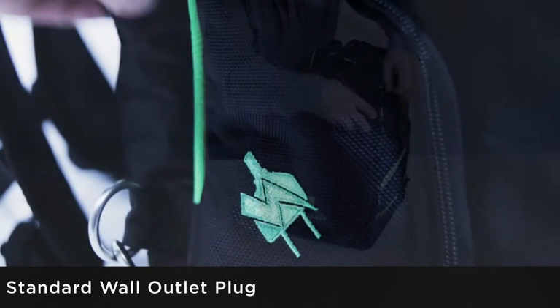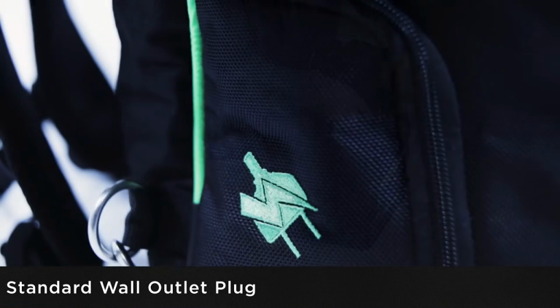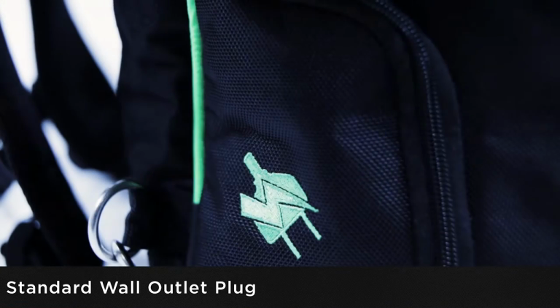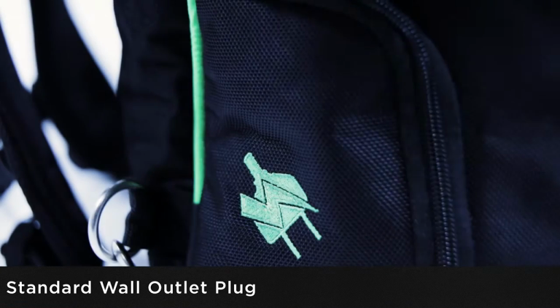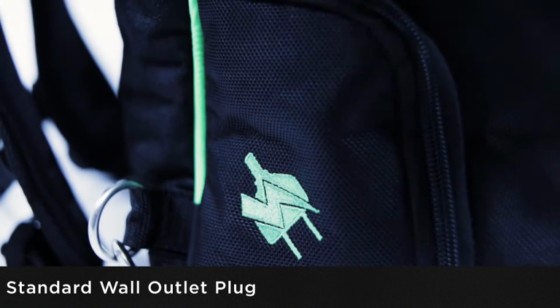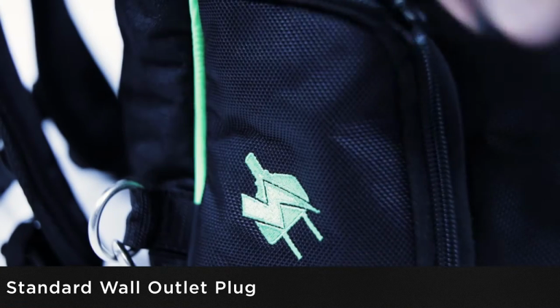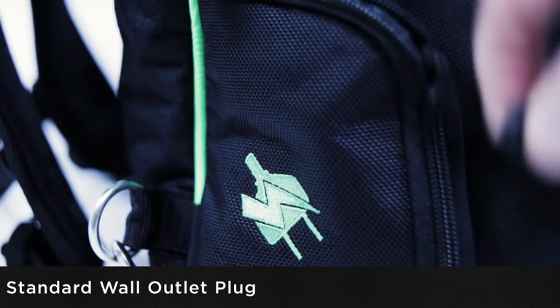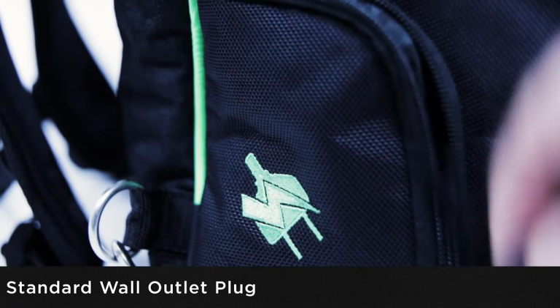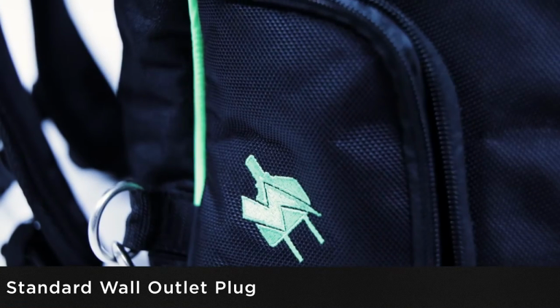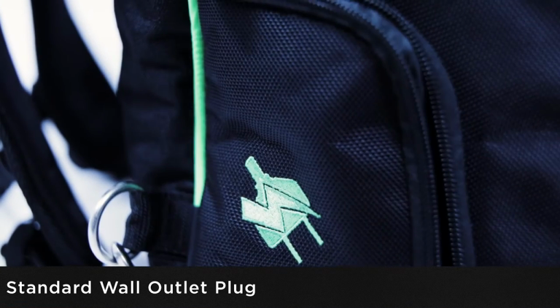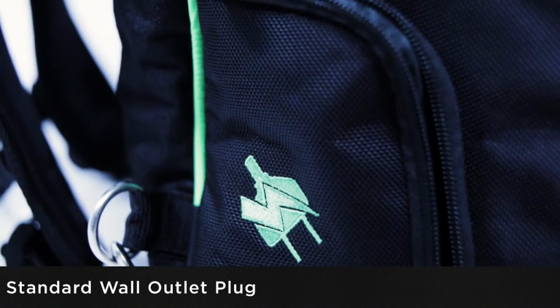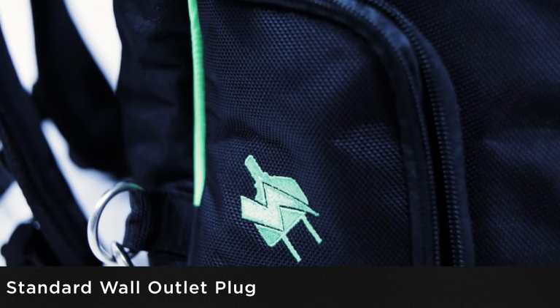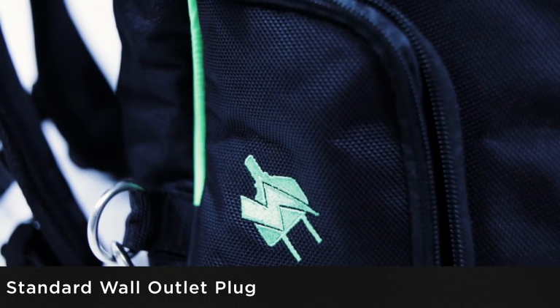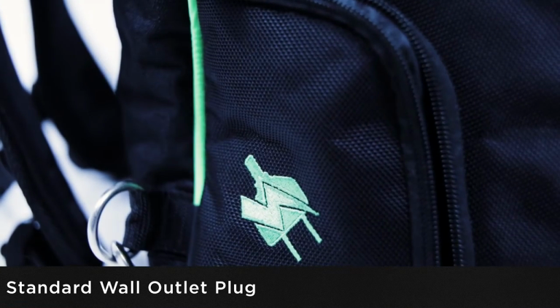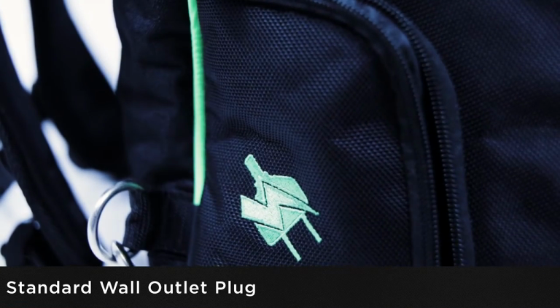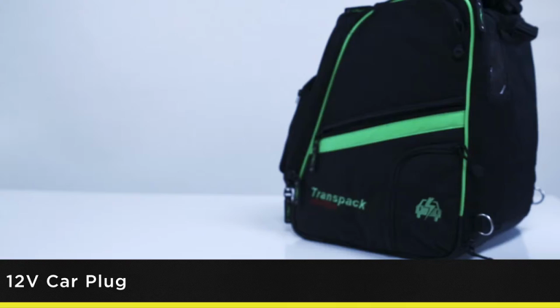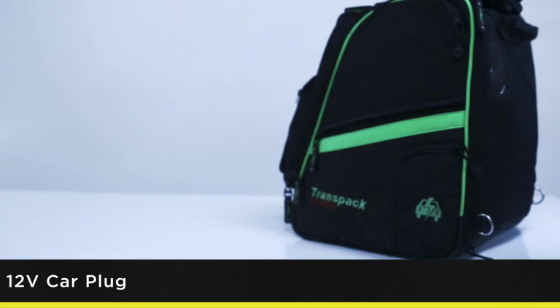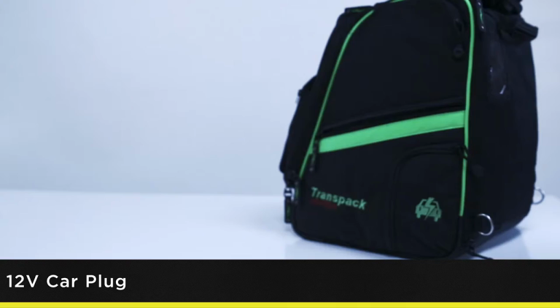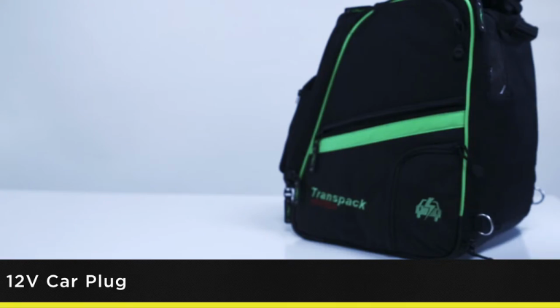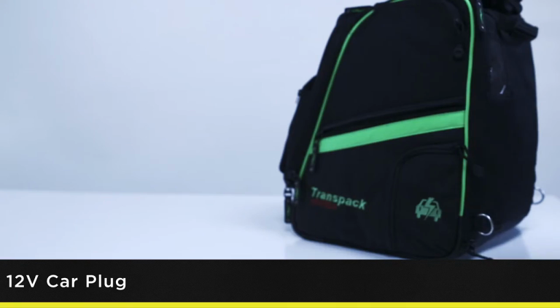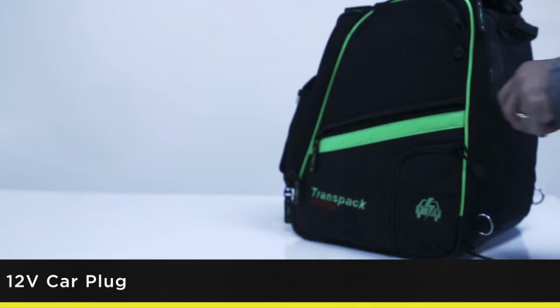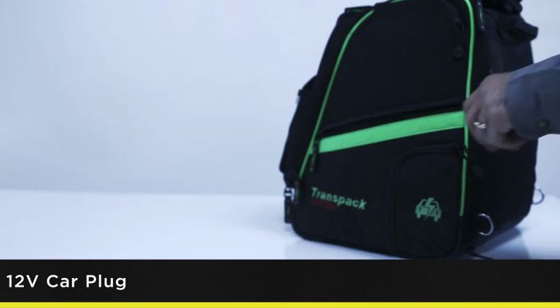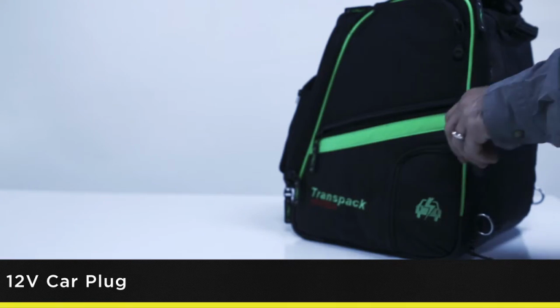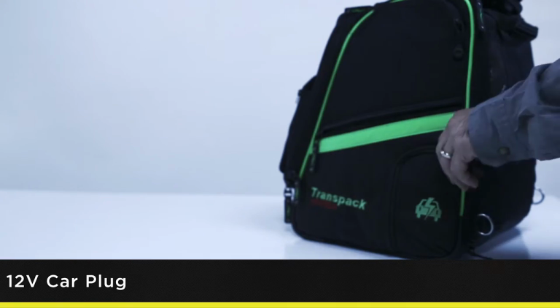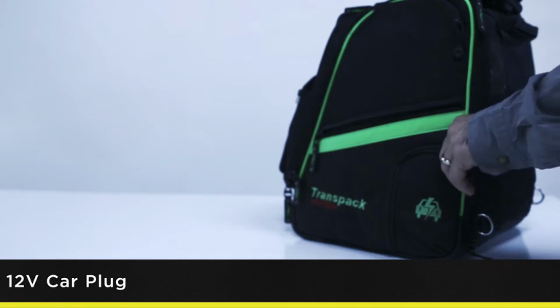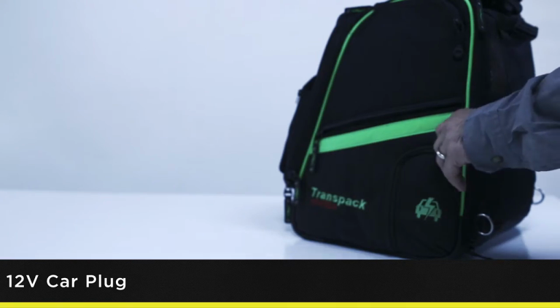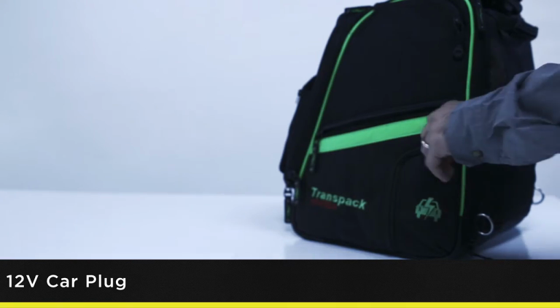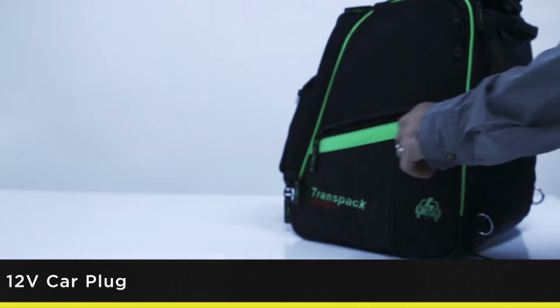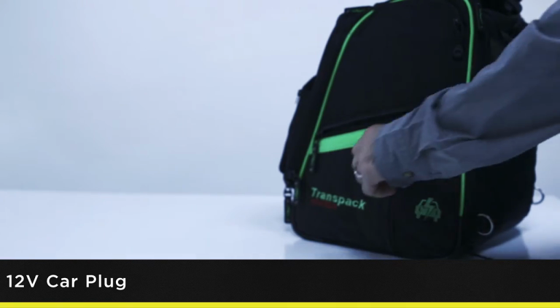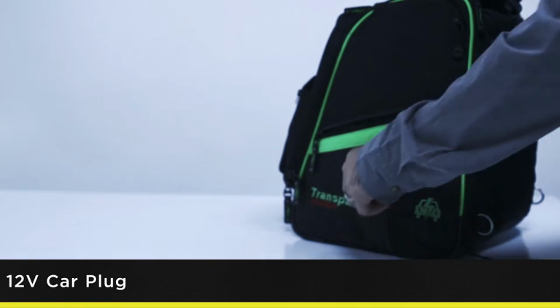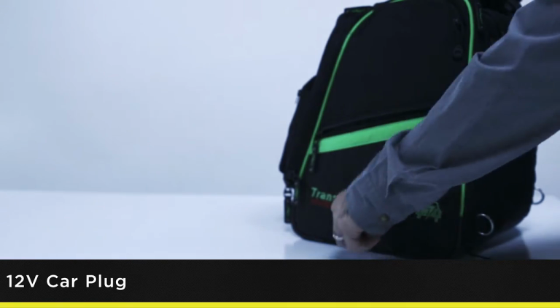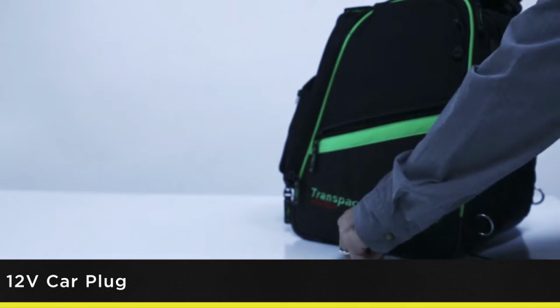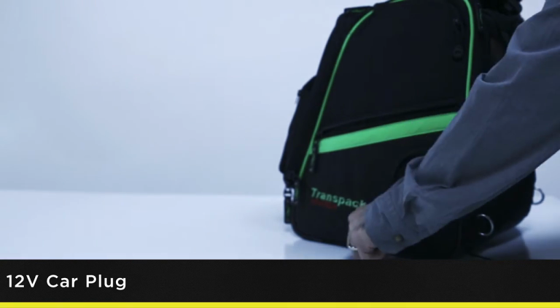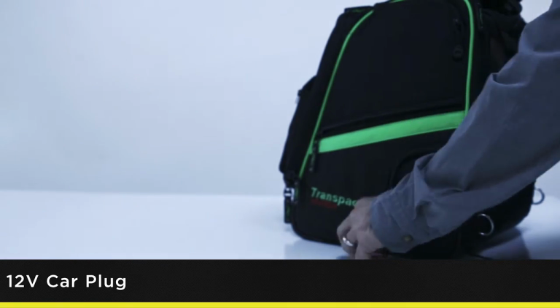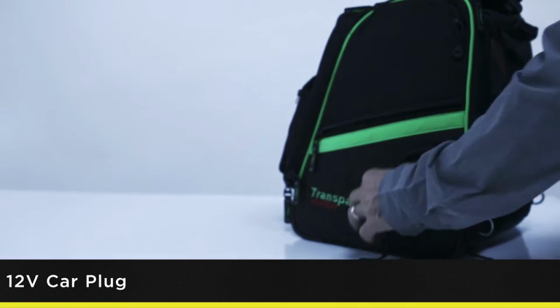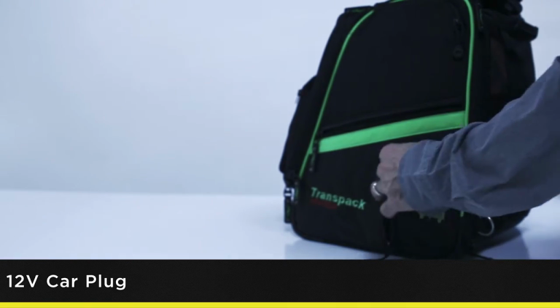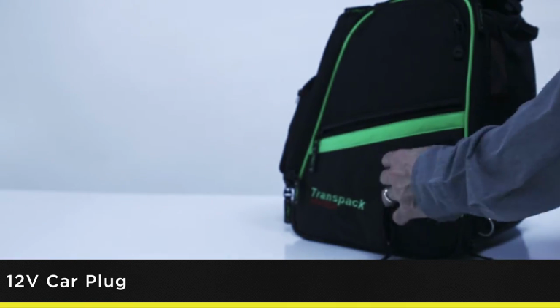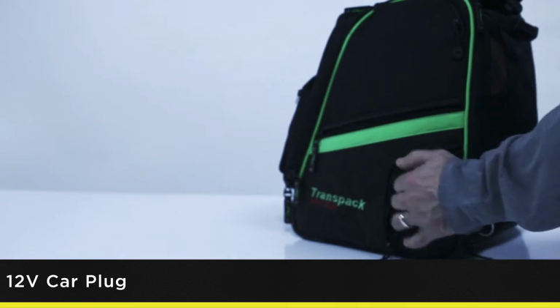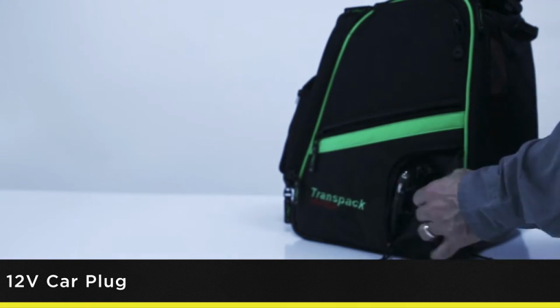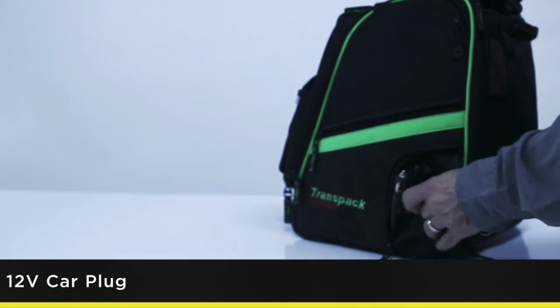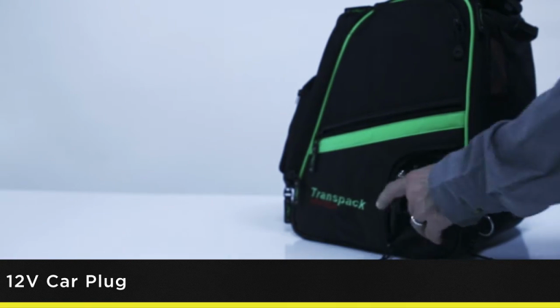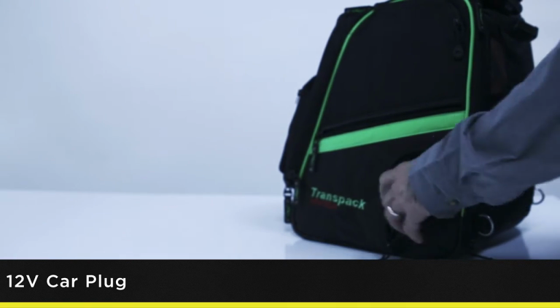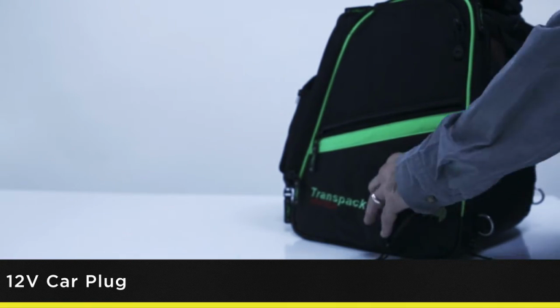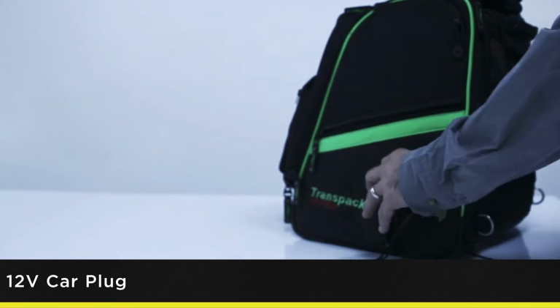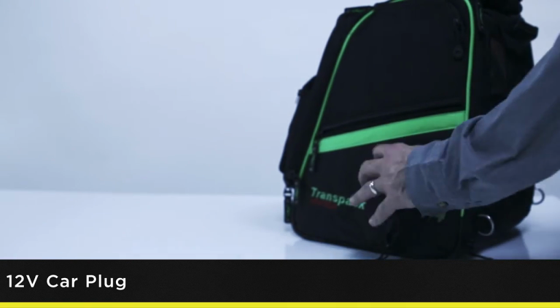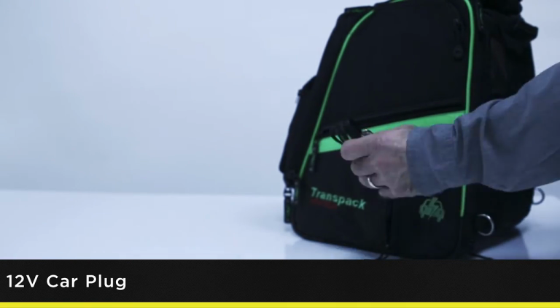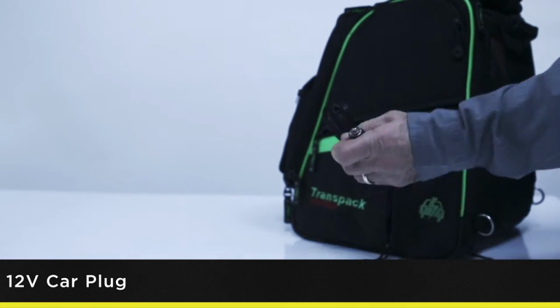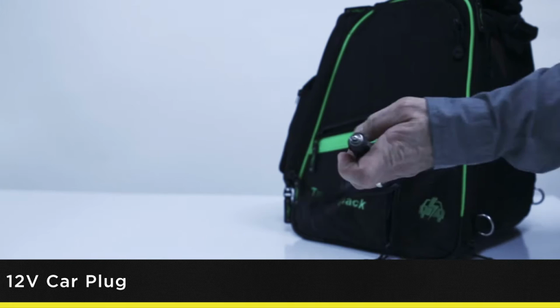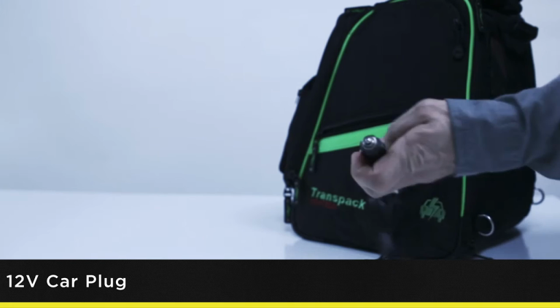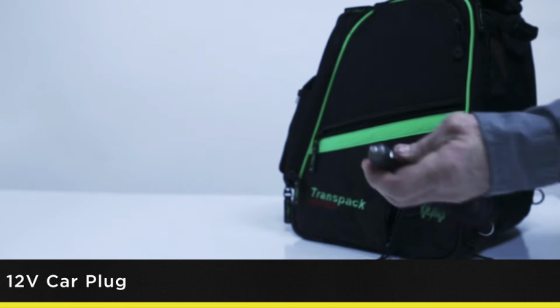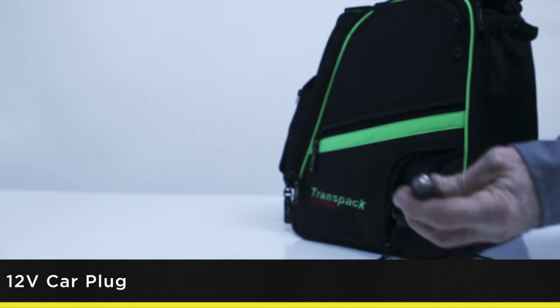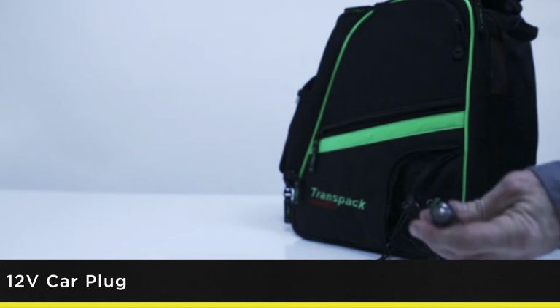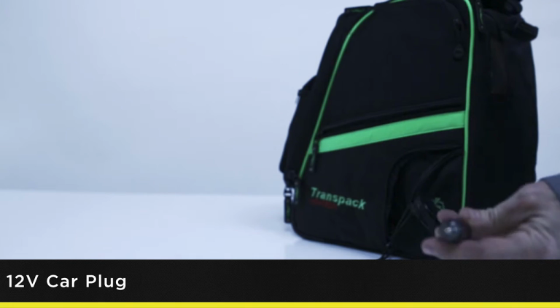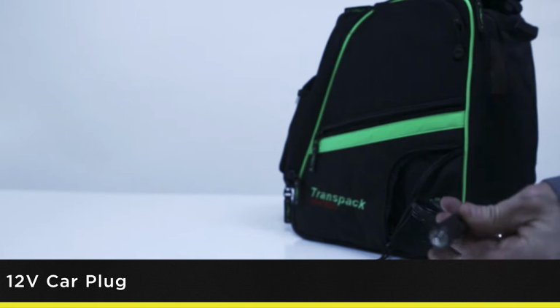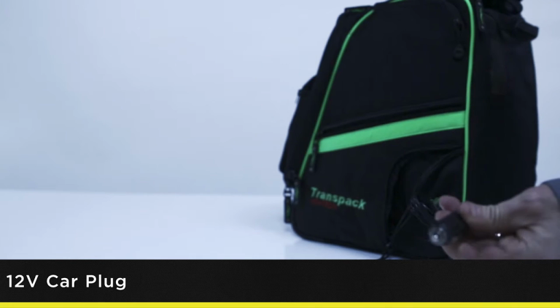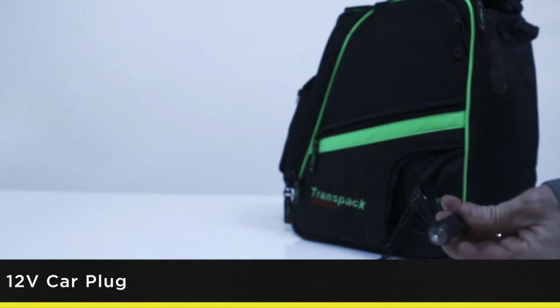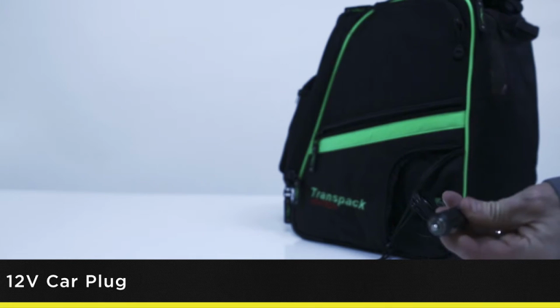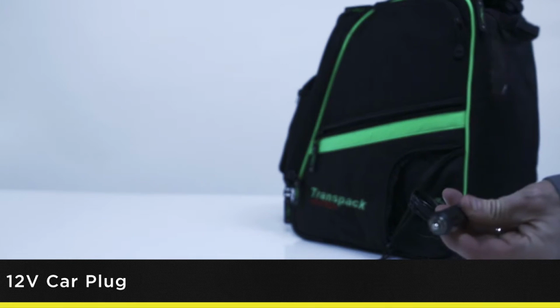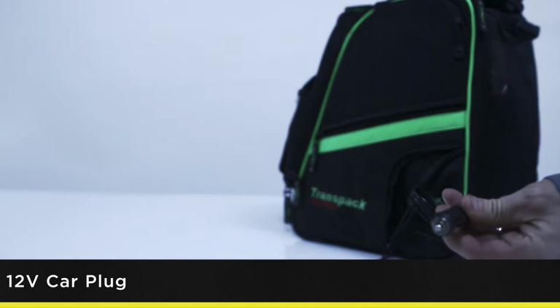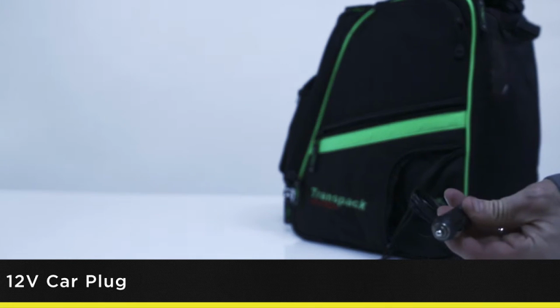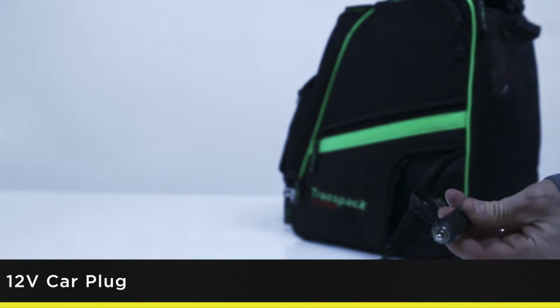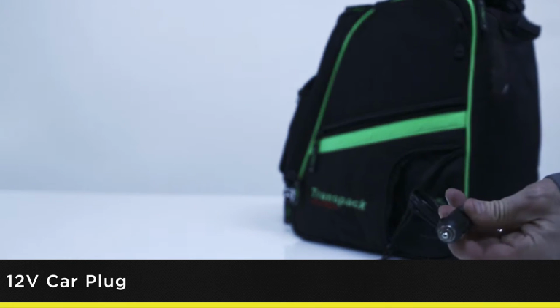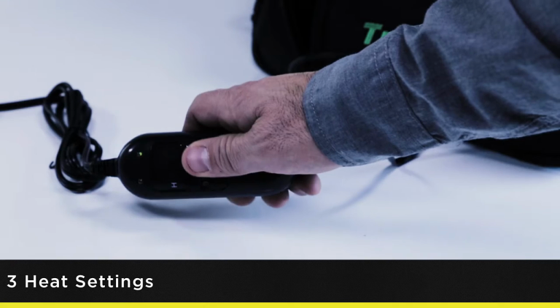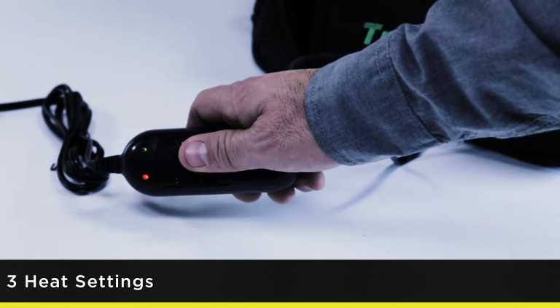With a built-in wall outlet and a 12-volt car adapter, the Heated Boot Pro has three temperature settings.